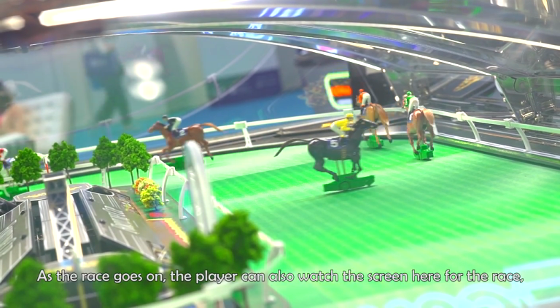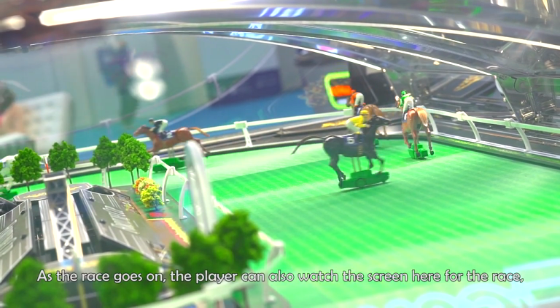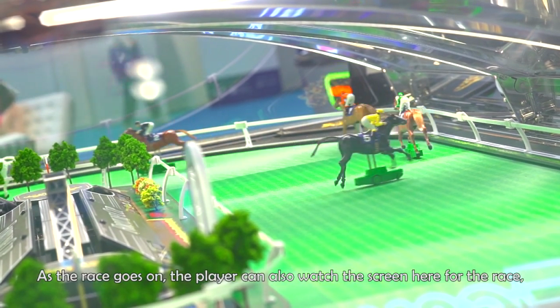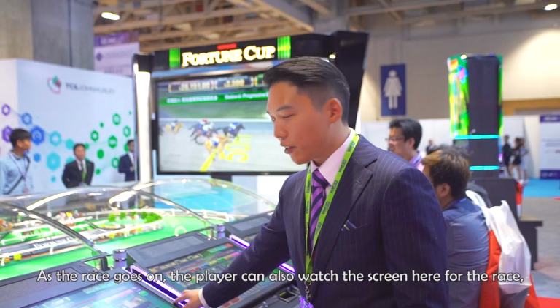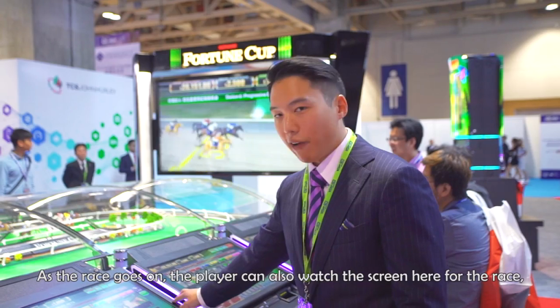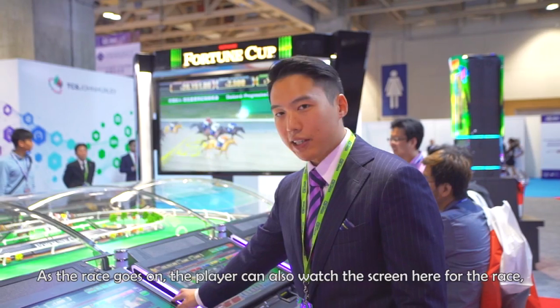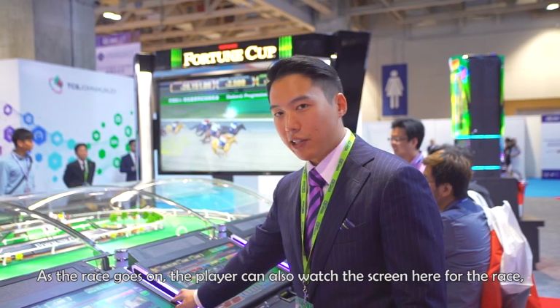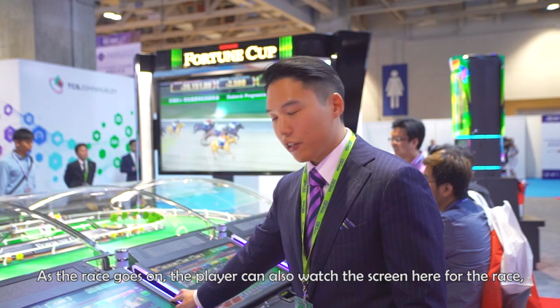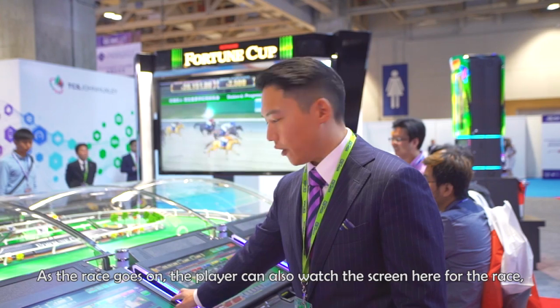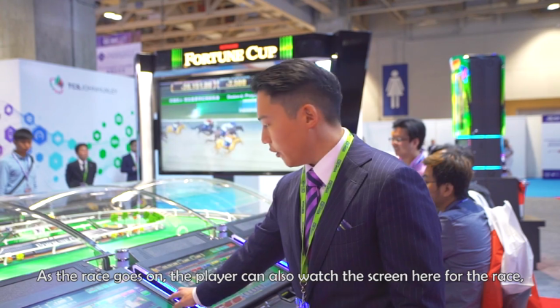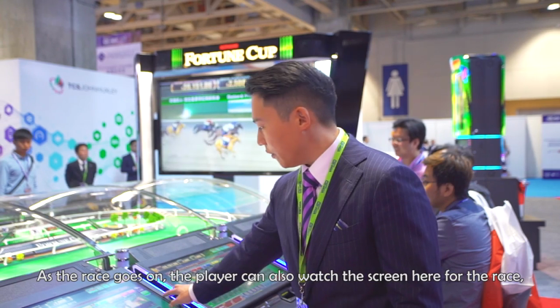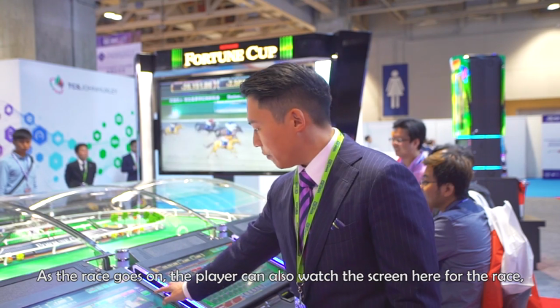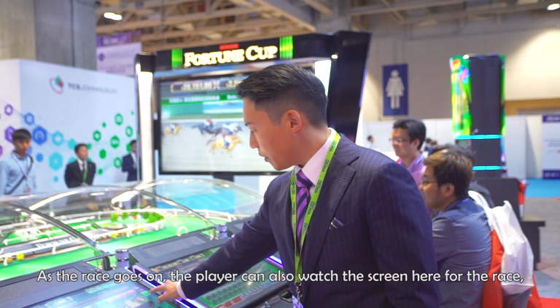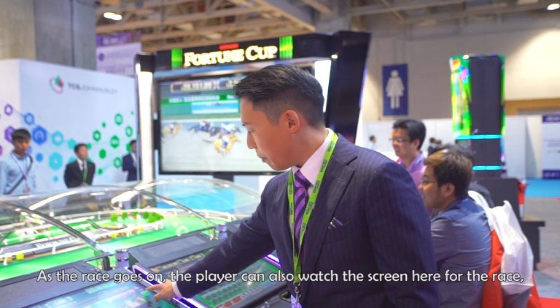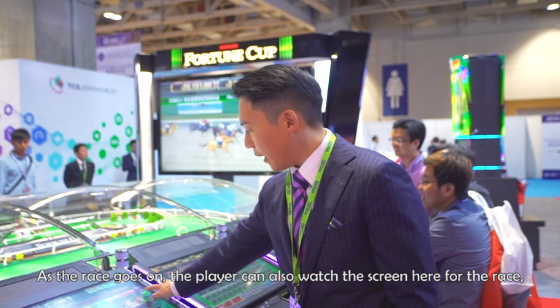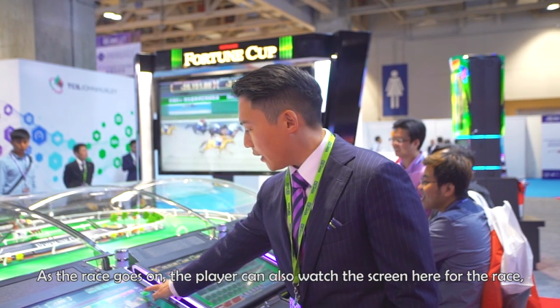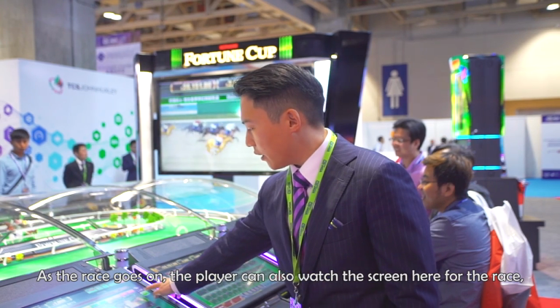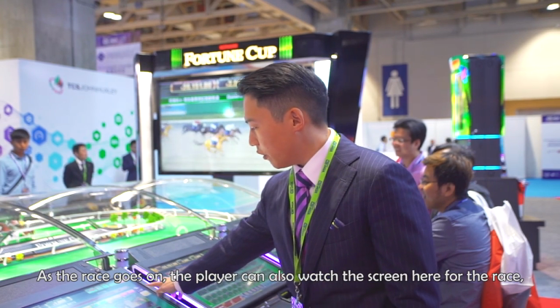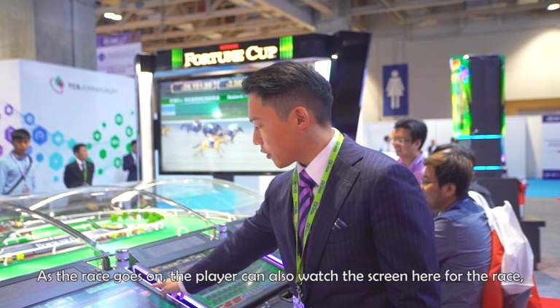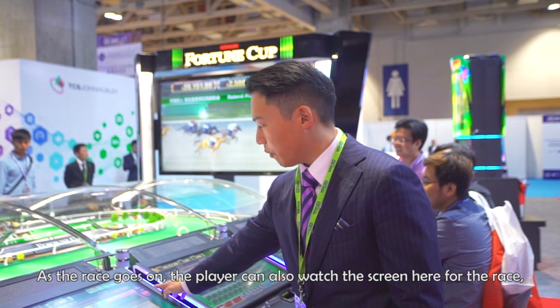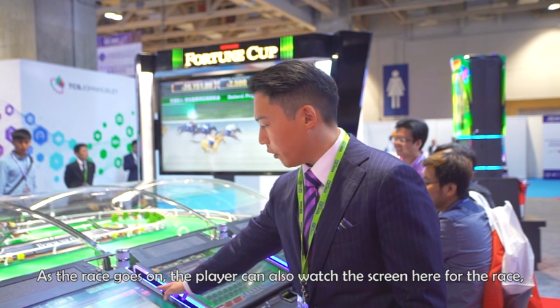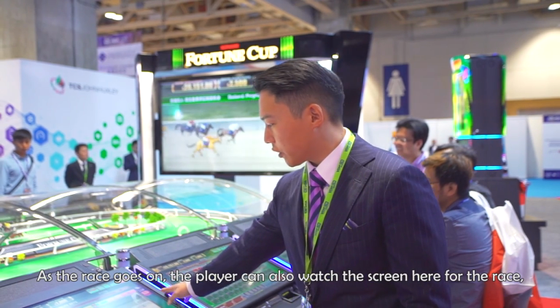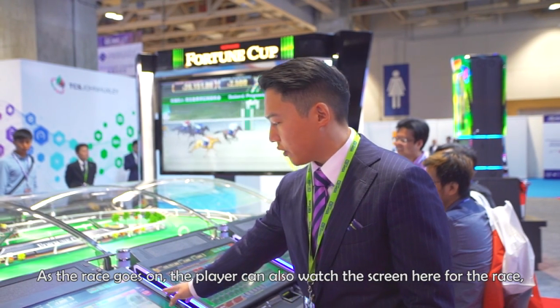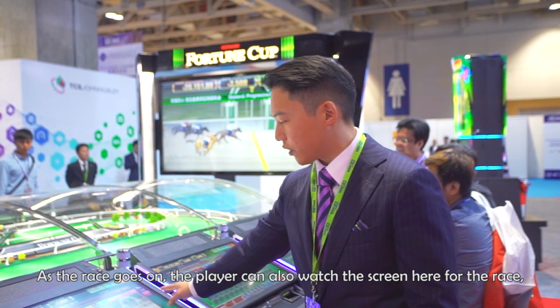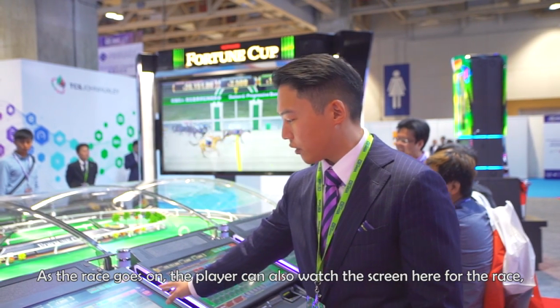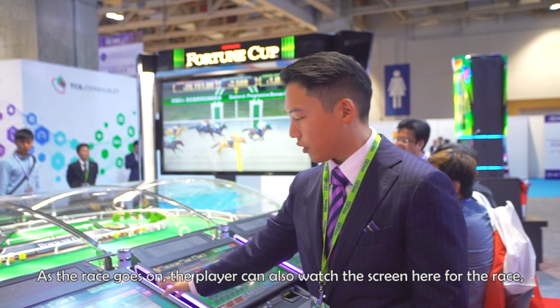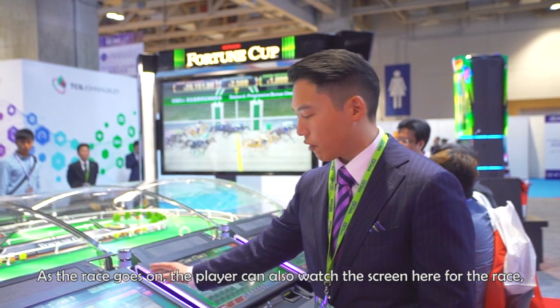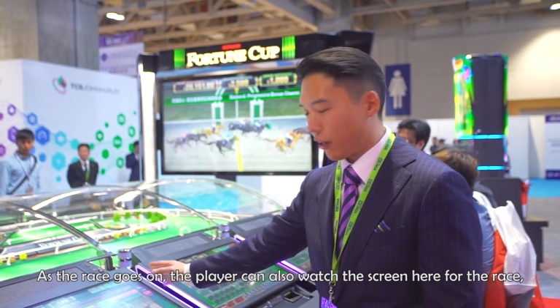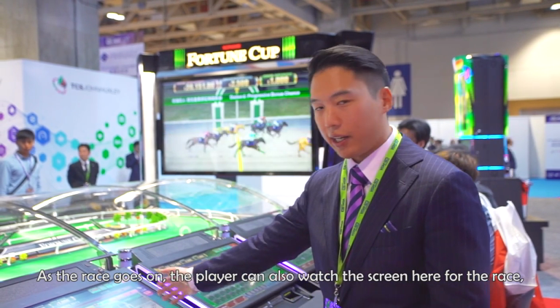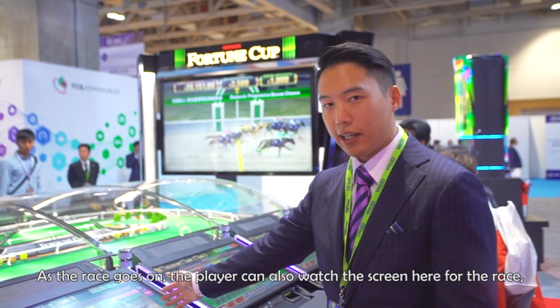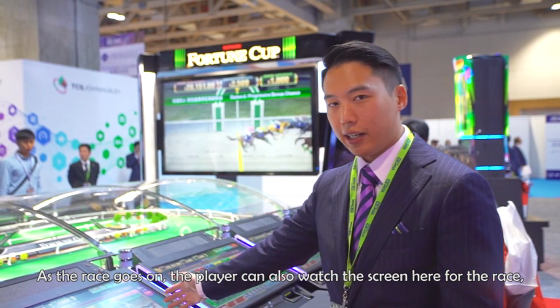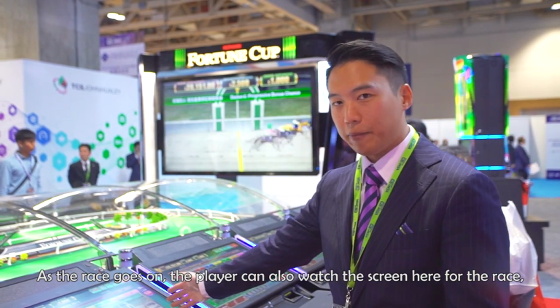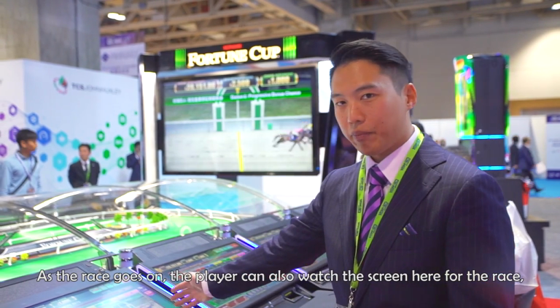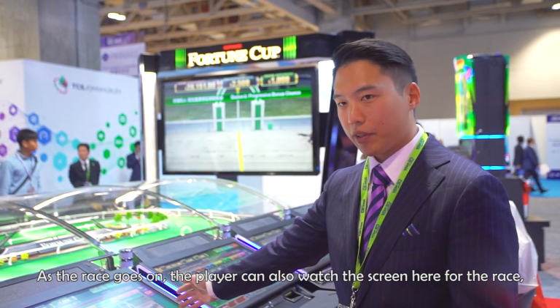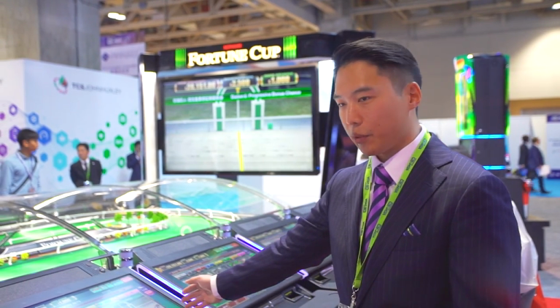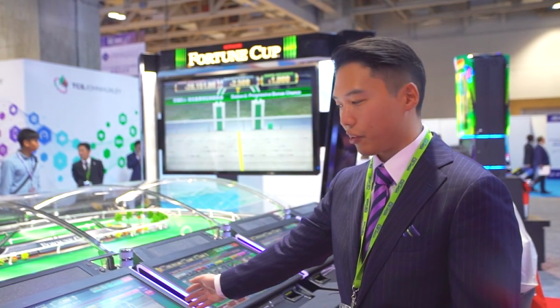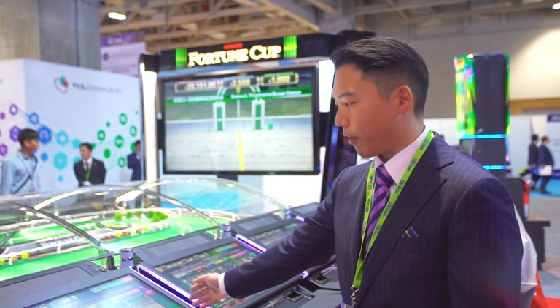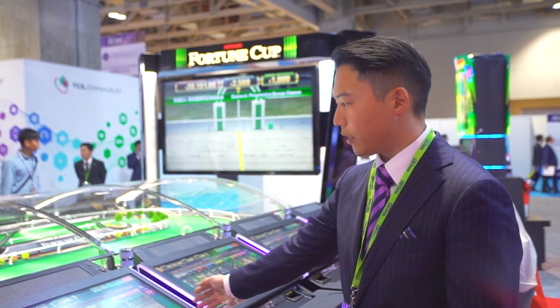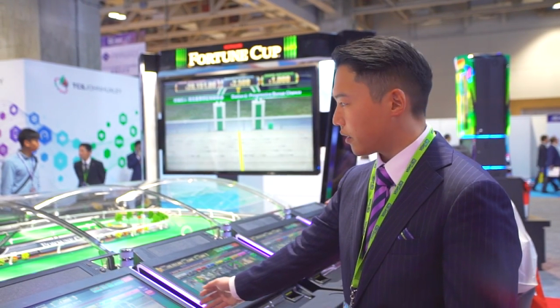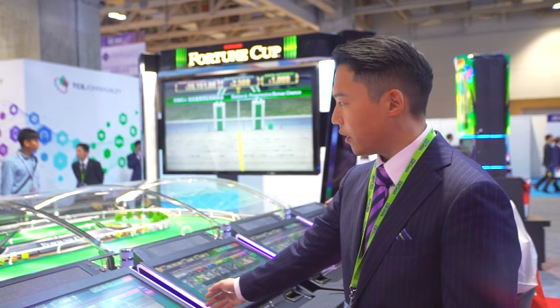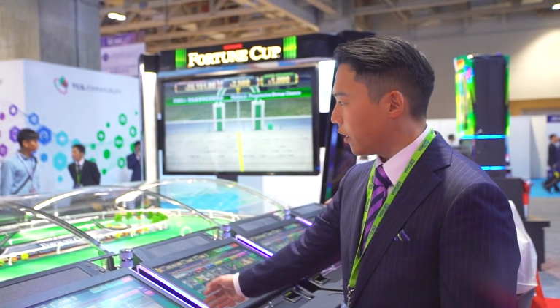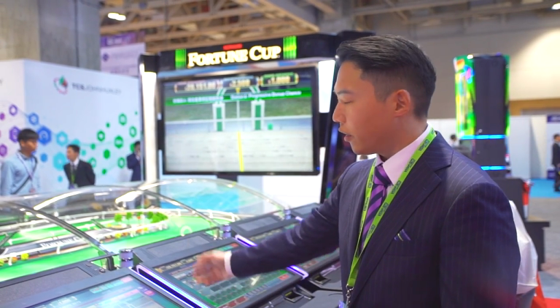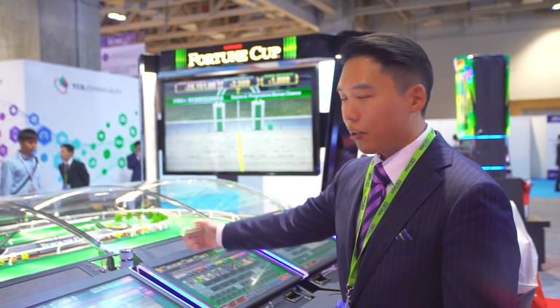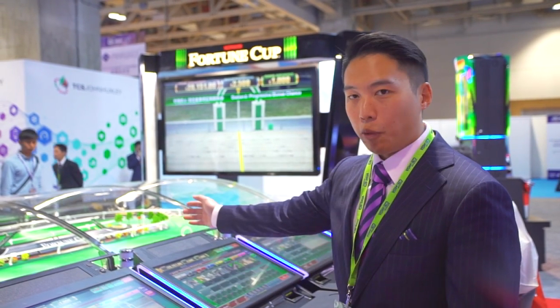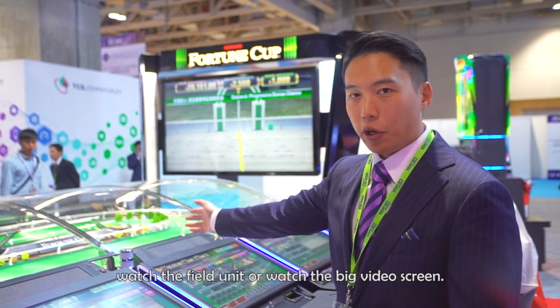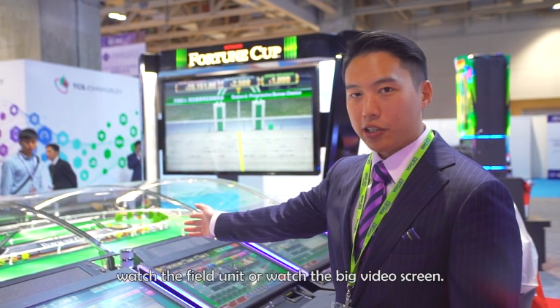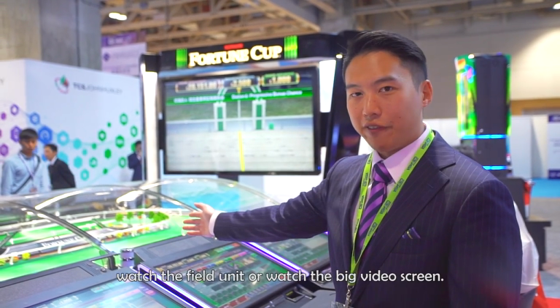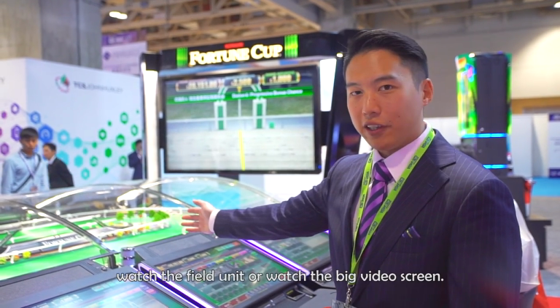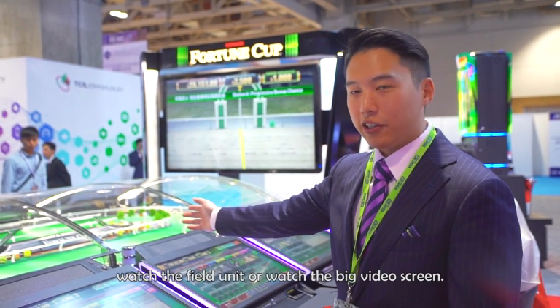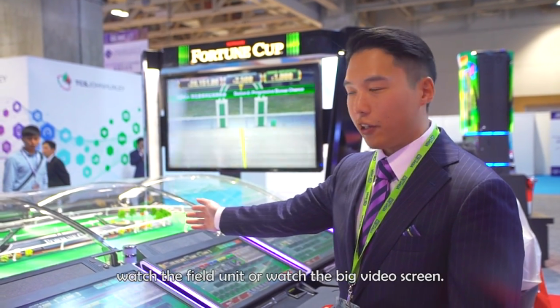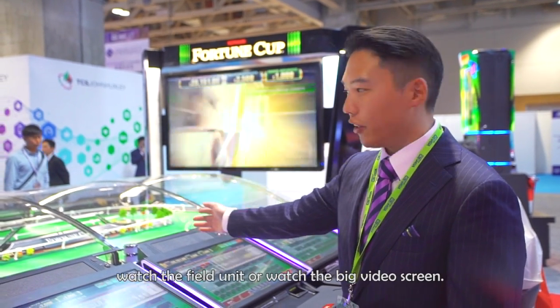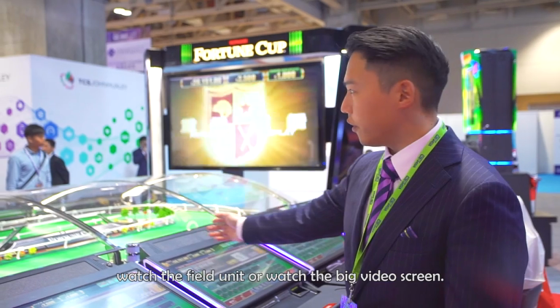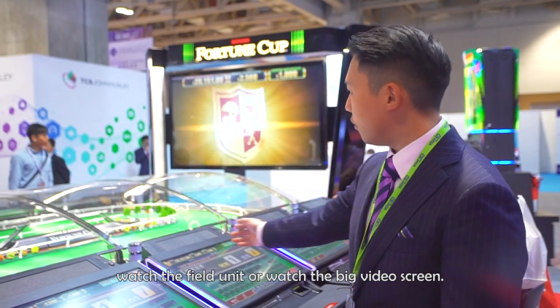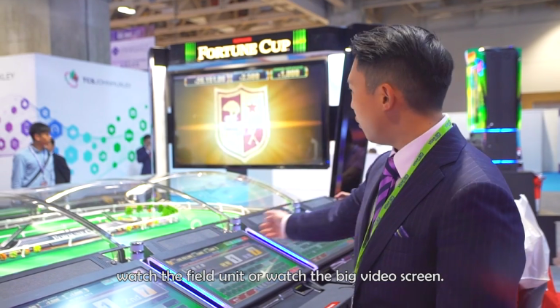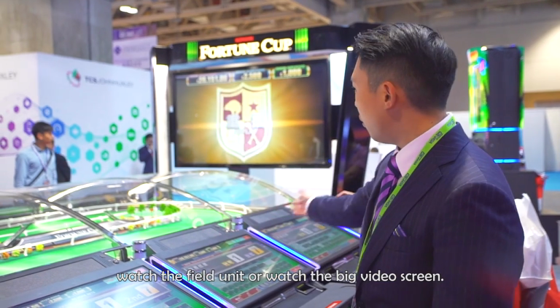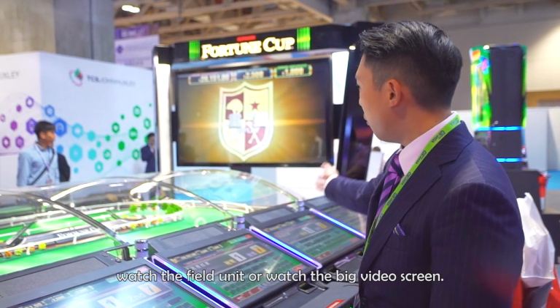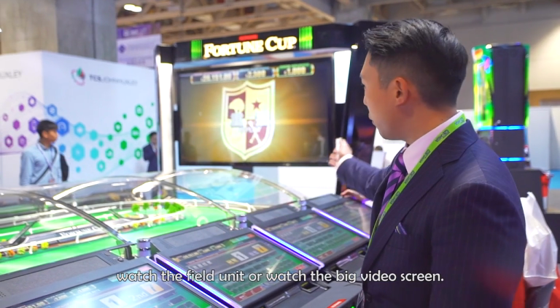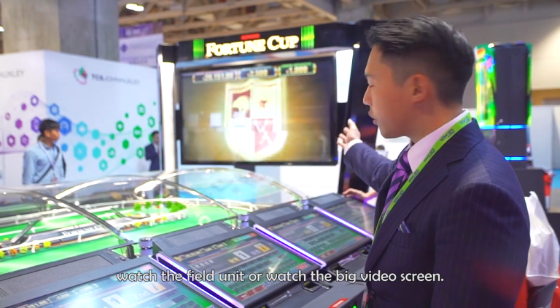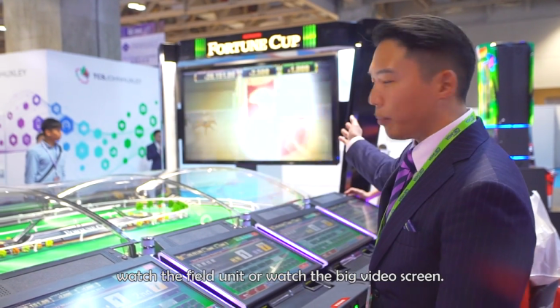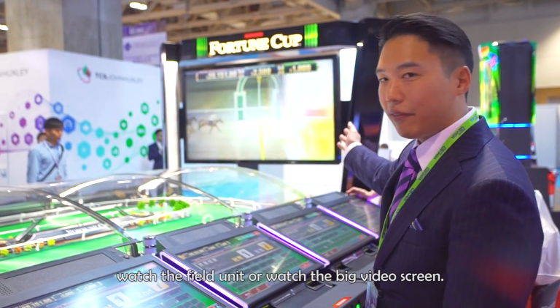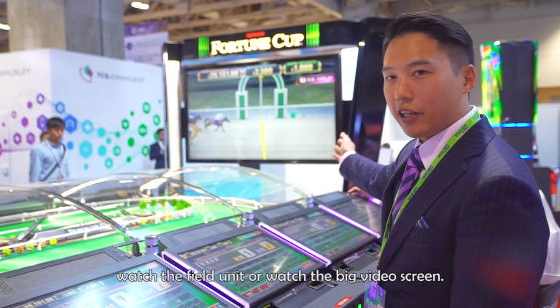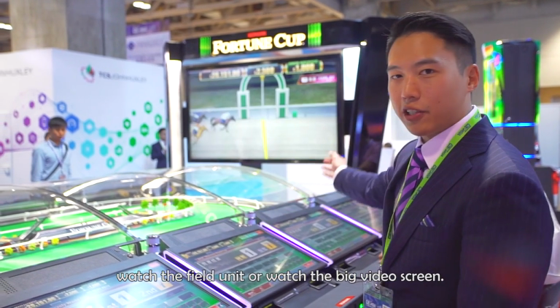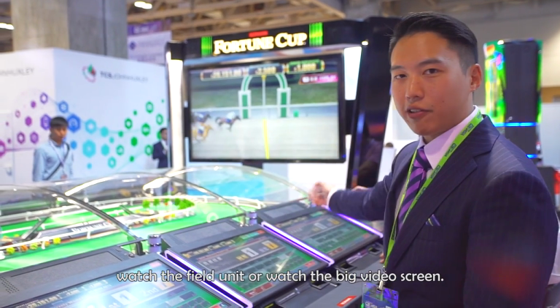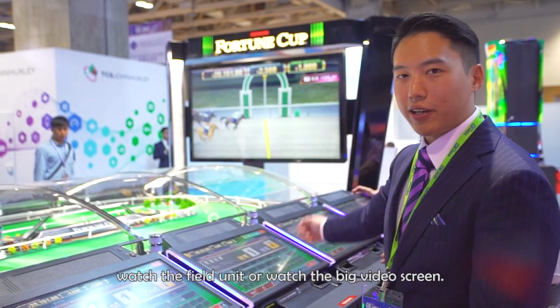As the race goes on, the player can also watch the screen here, watch the race, watch the field unit, or watch the big video screen.